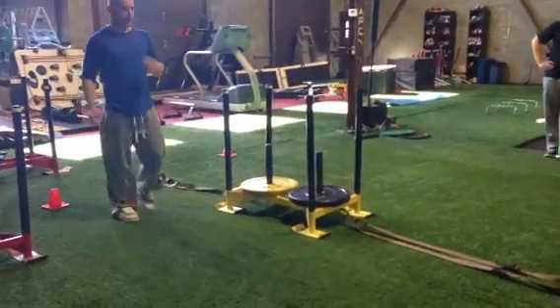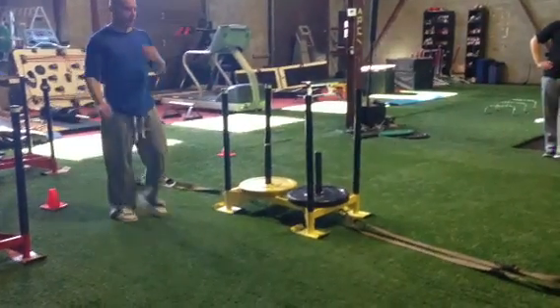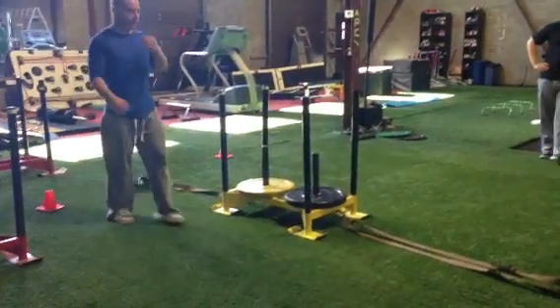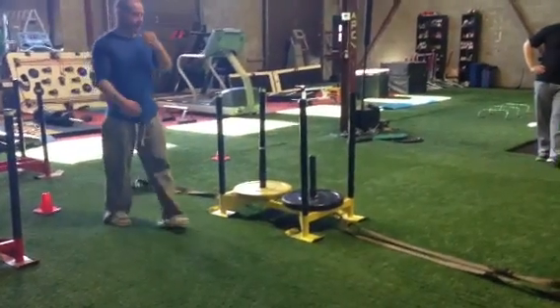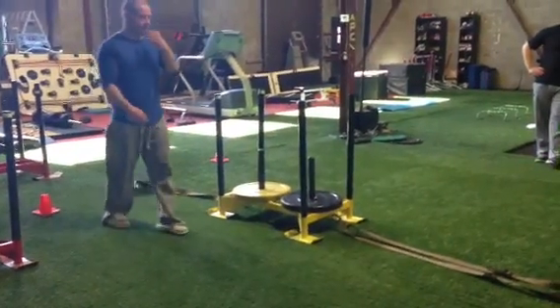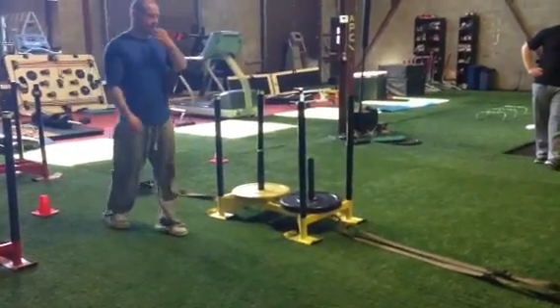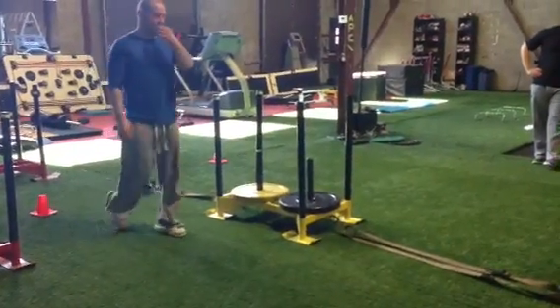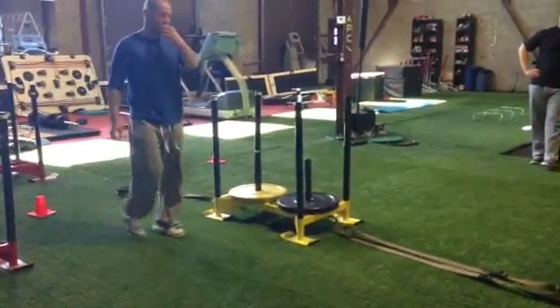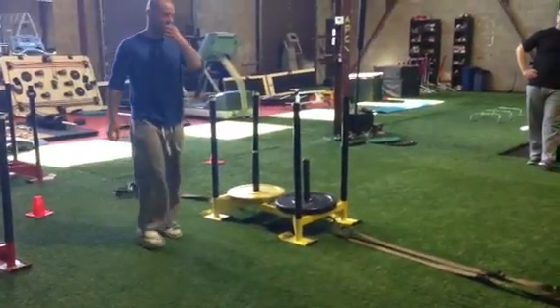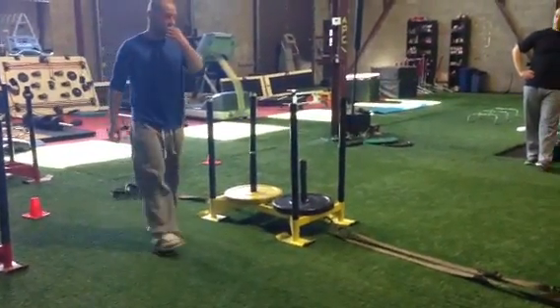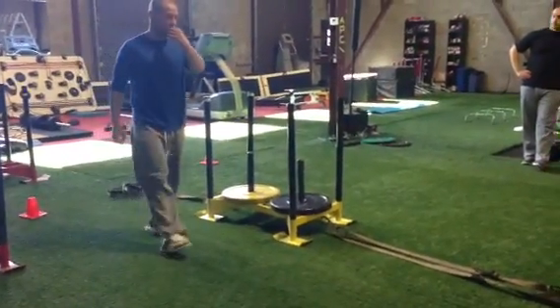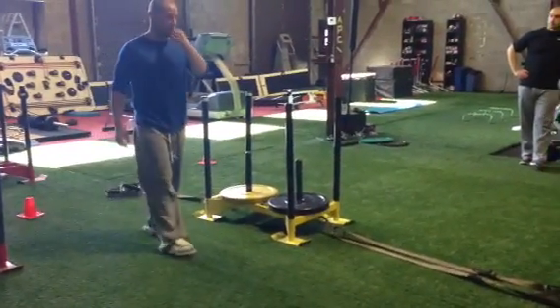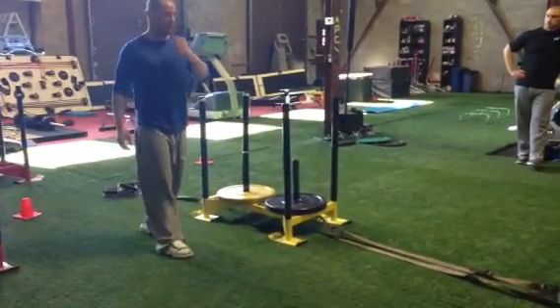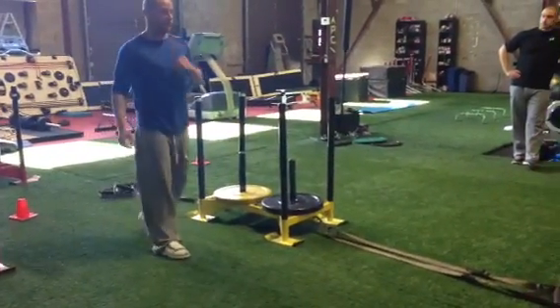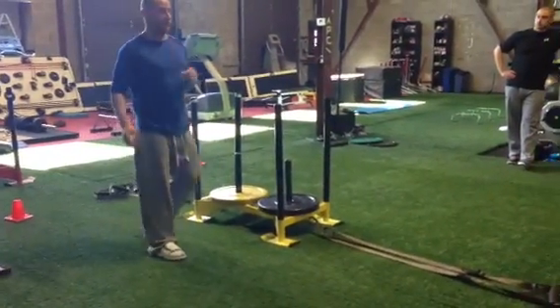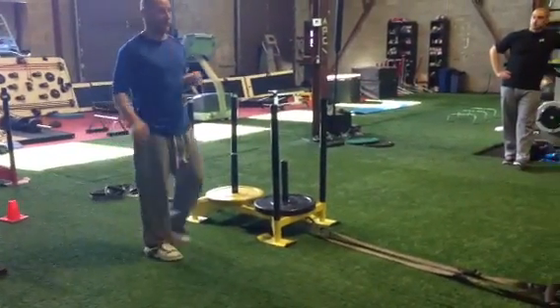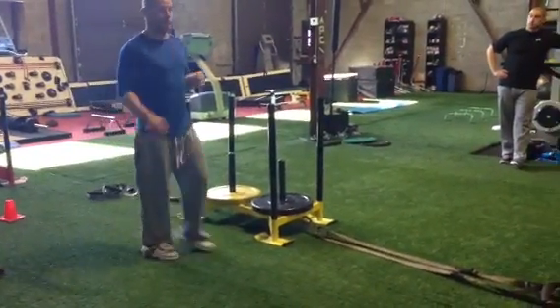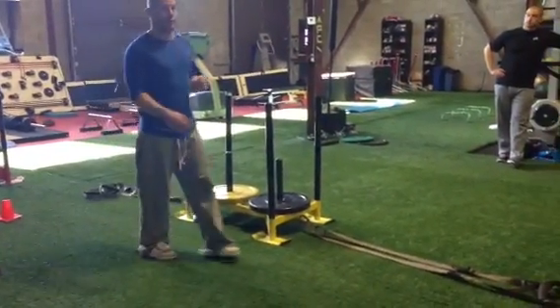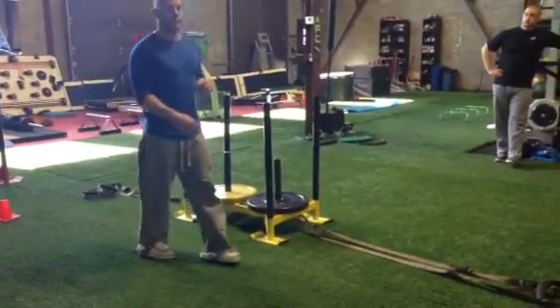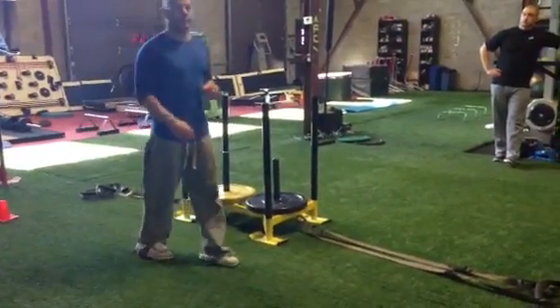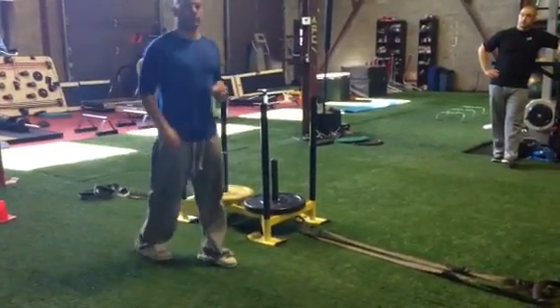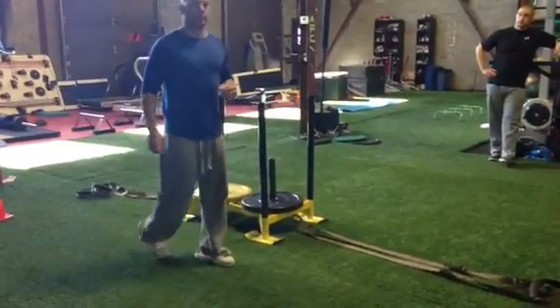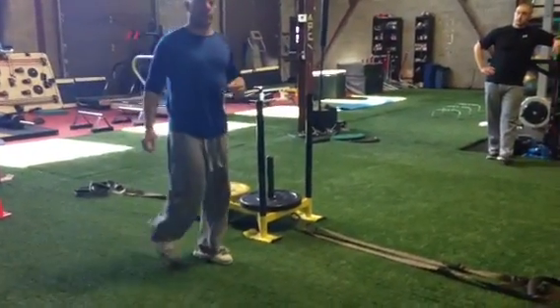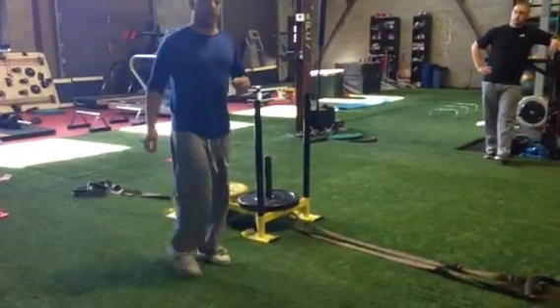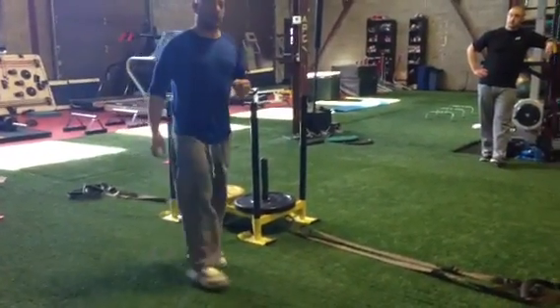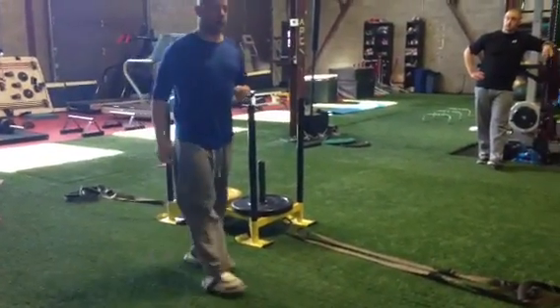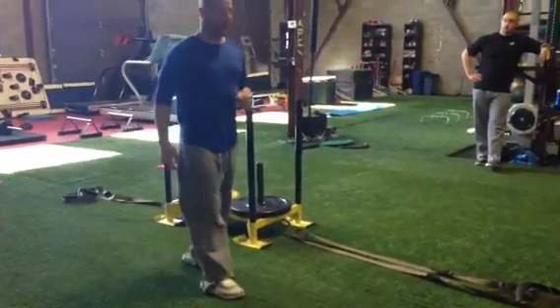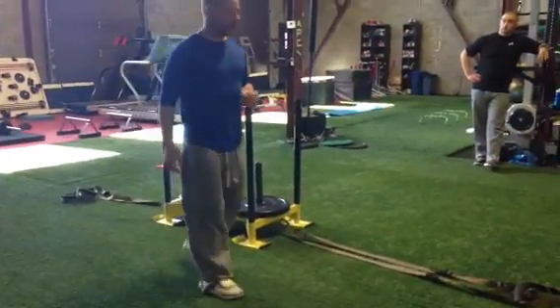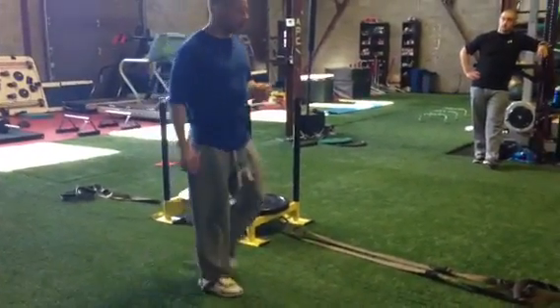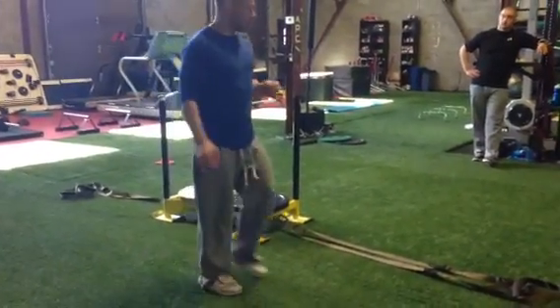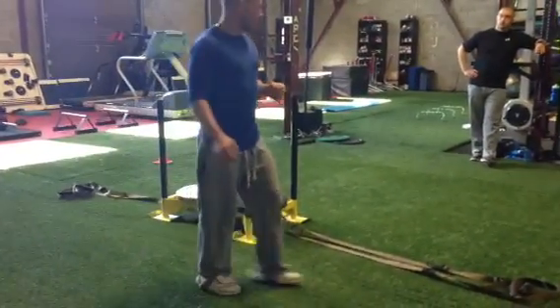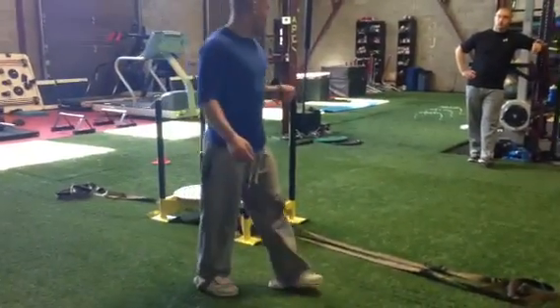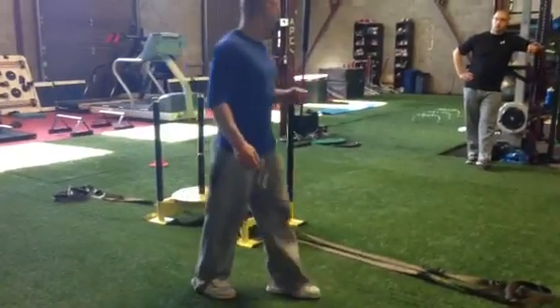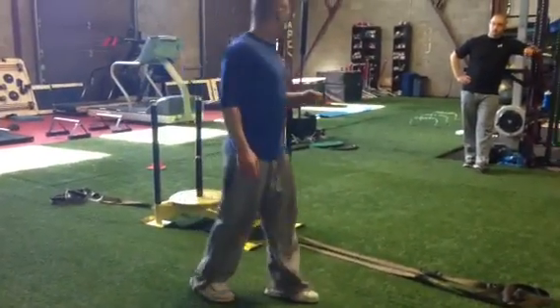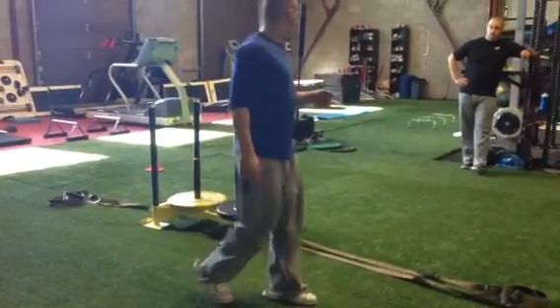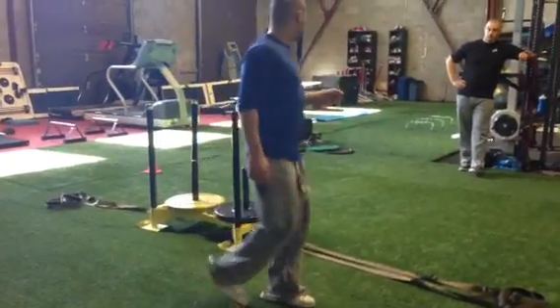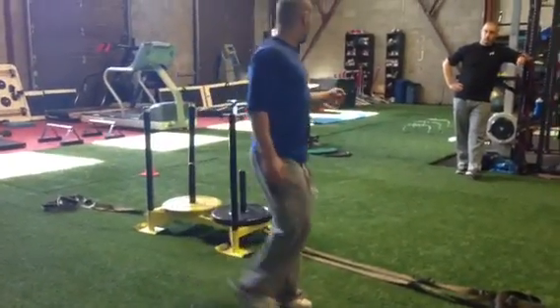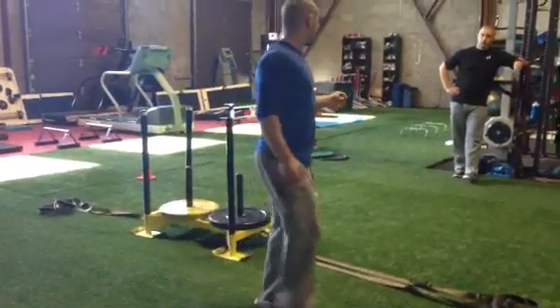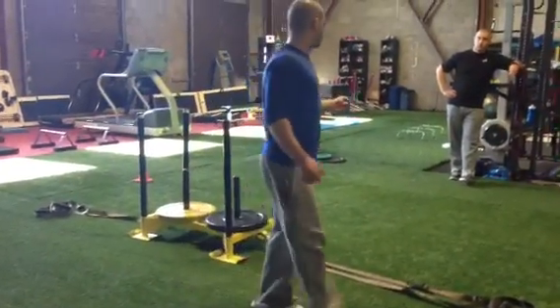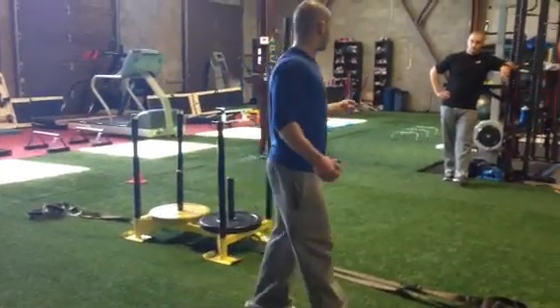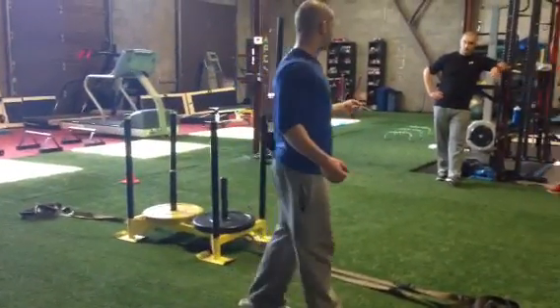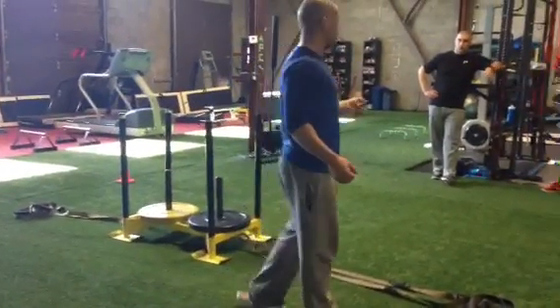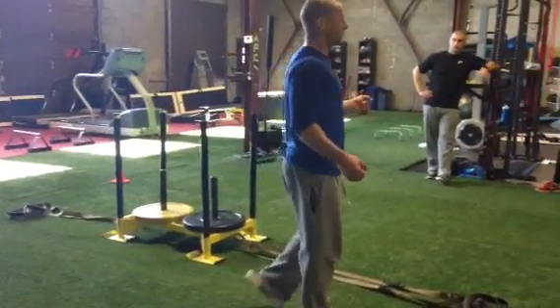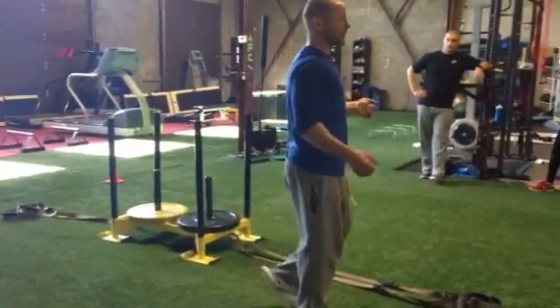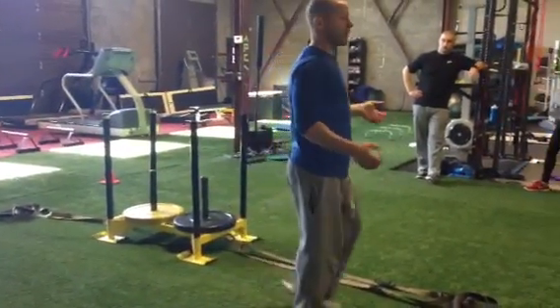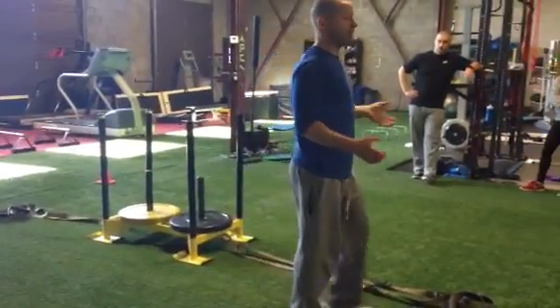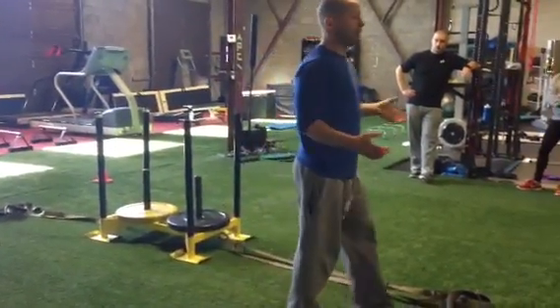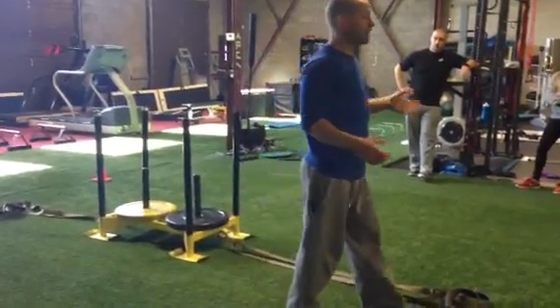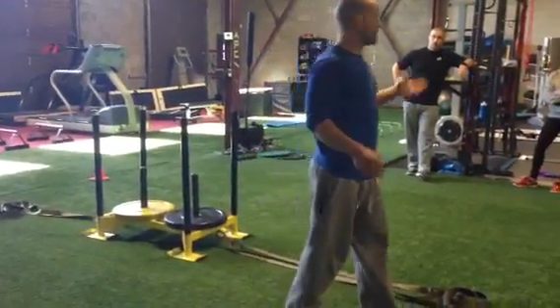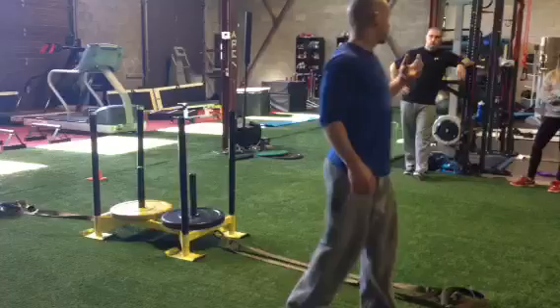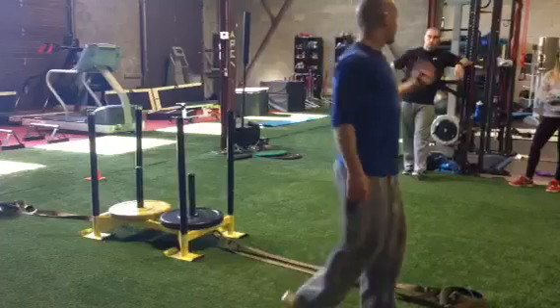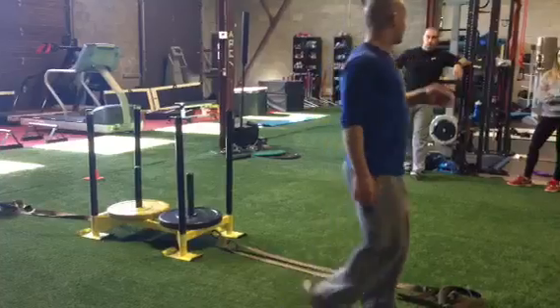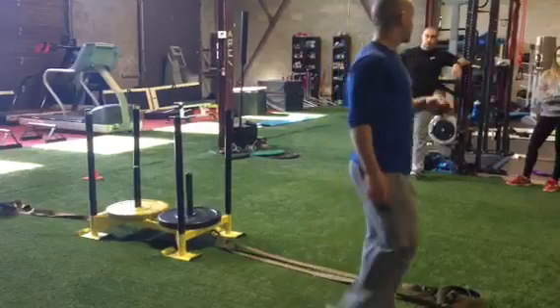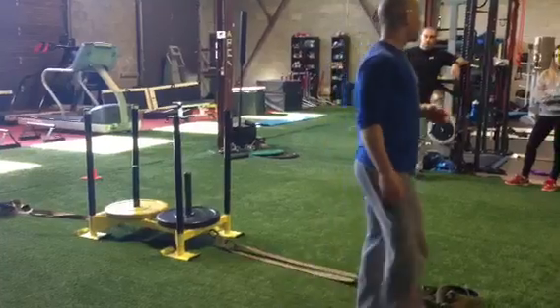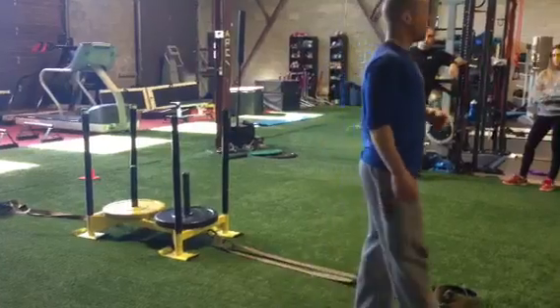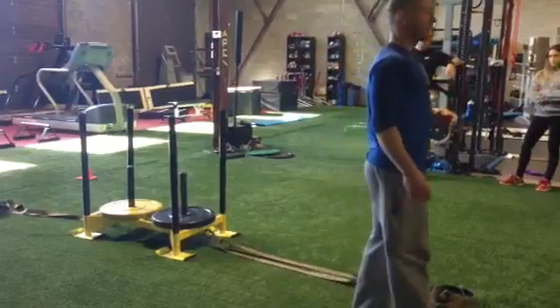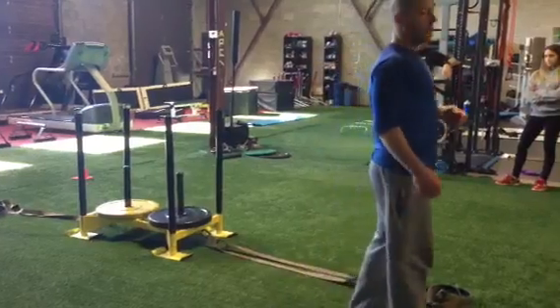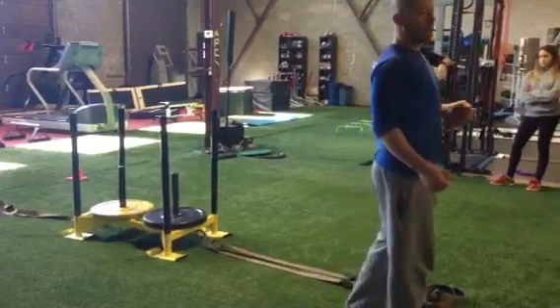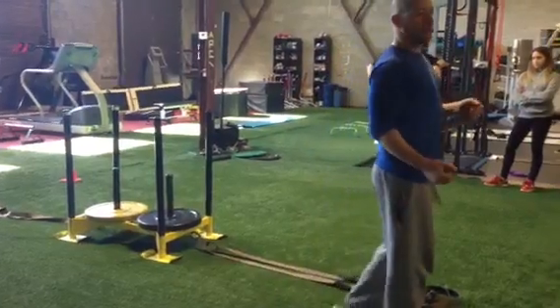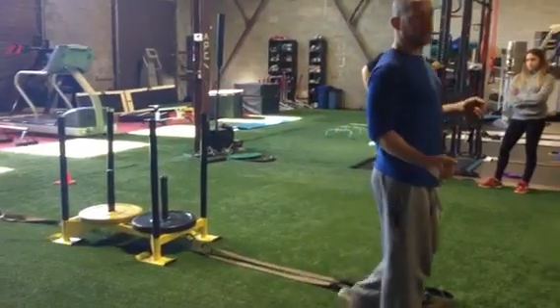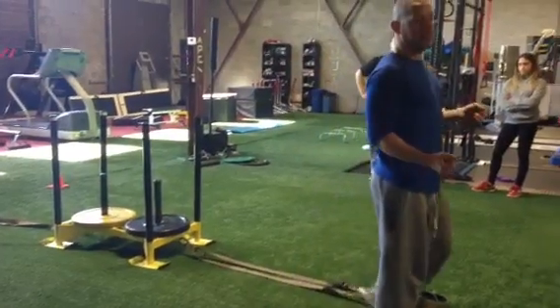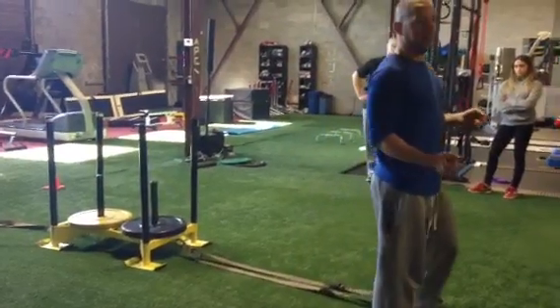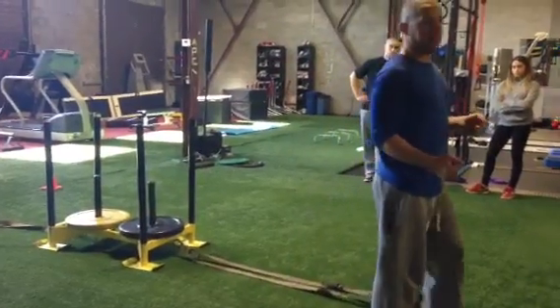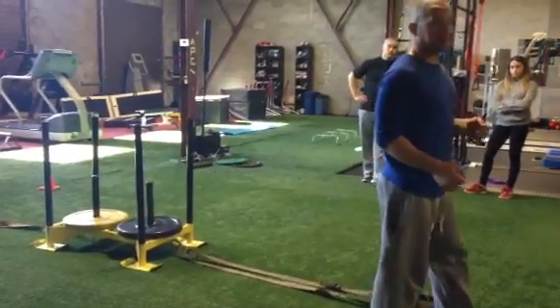Lunge, lunge. So, we'll take two, let's say, we'll grab two 20s.